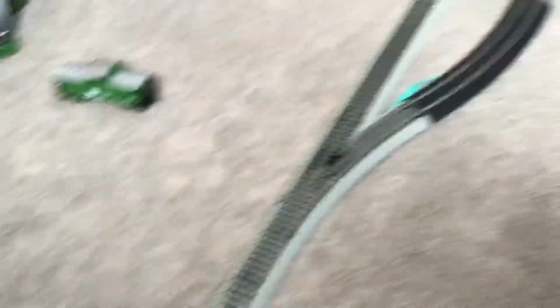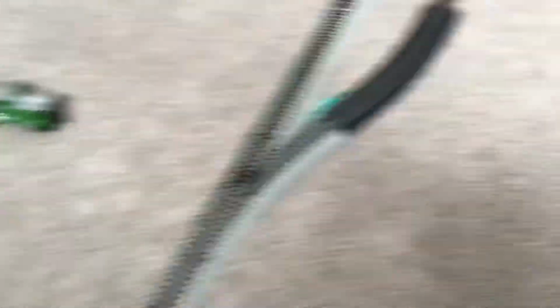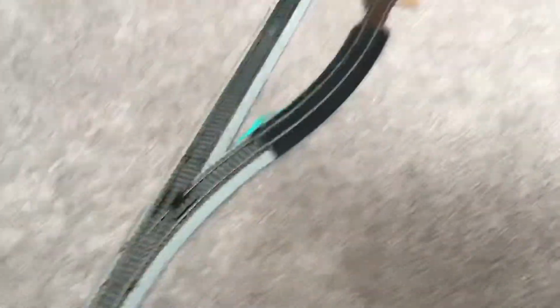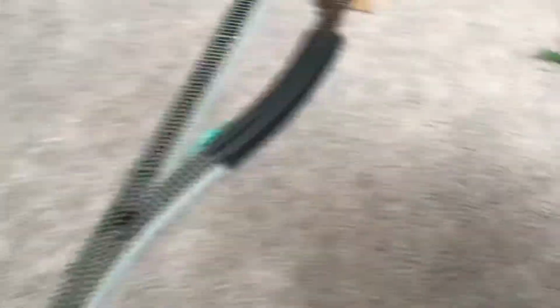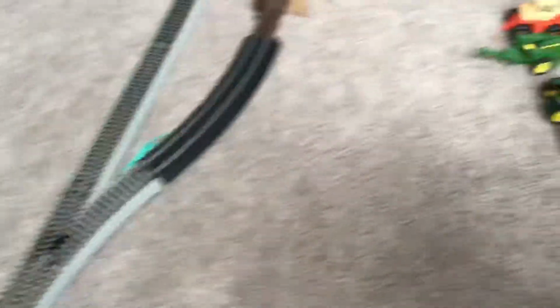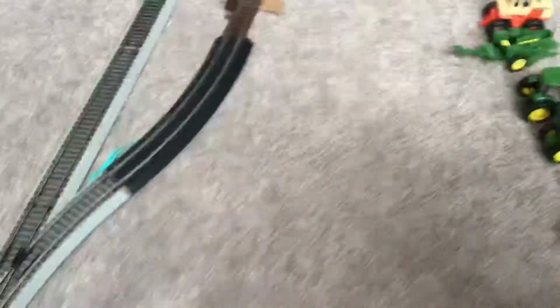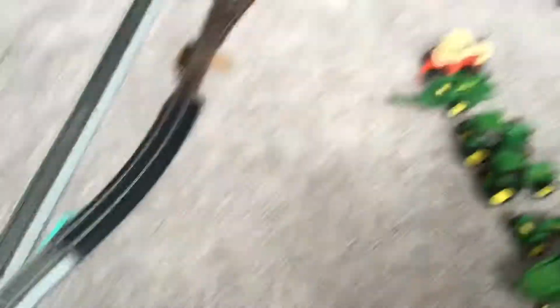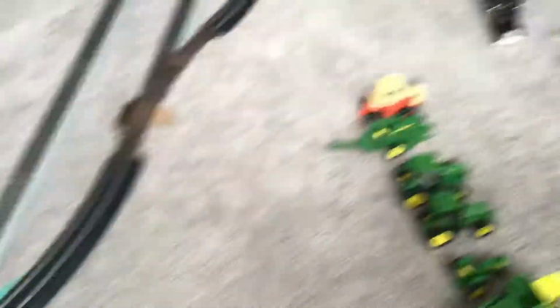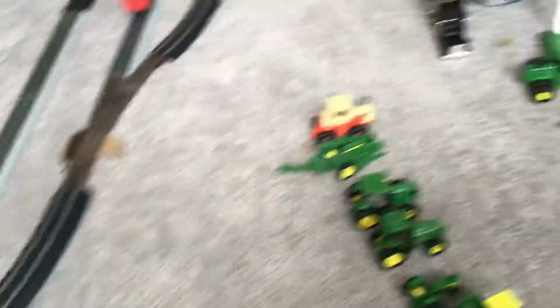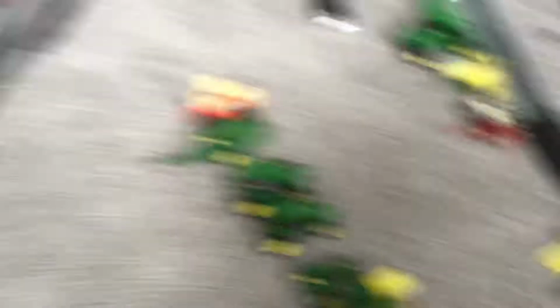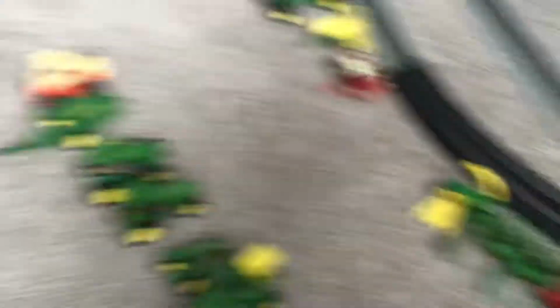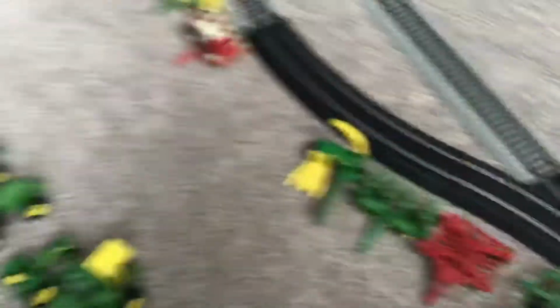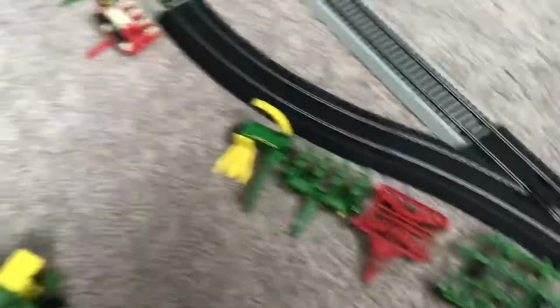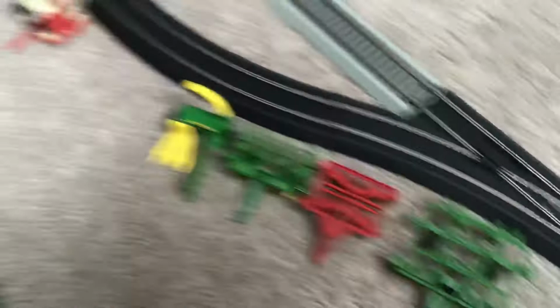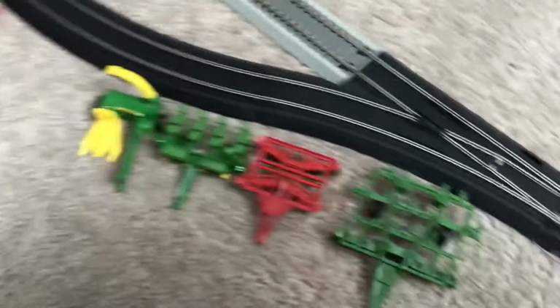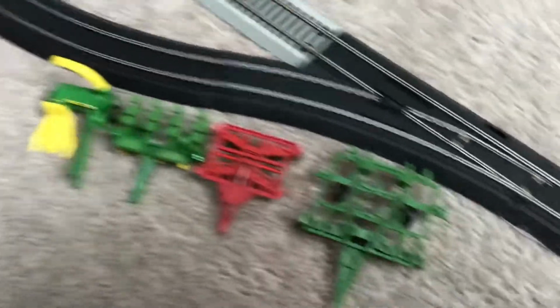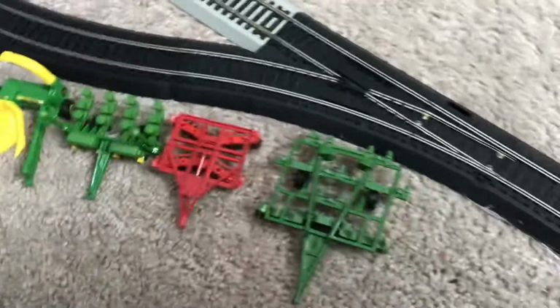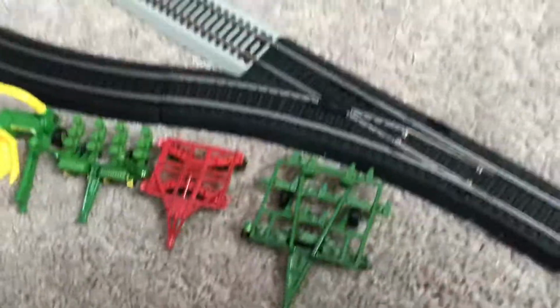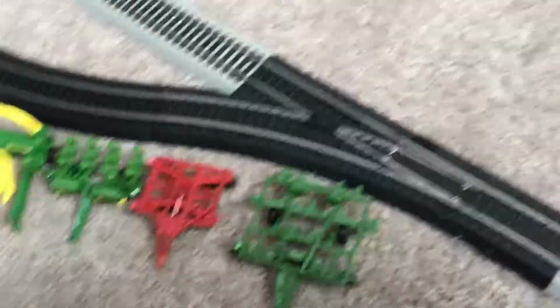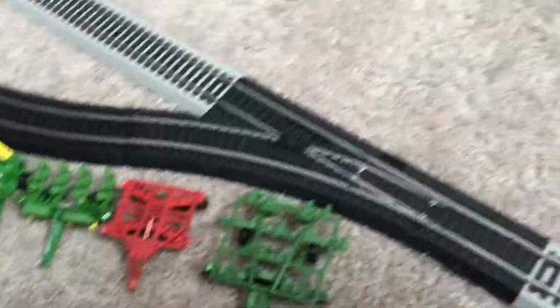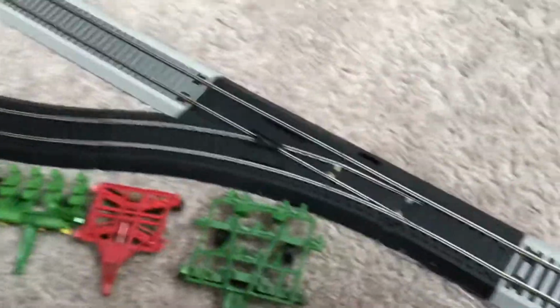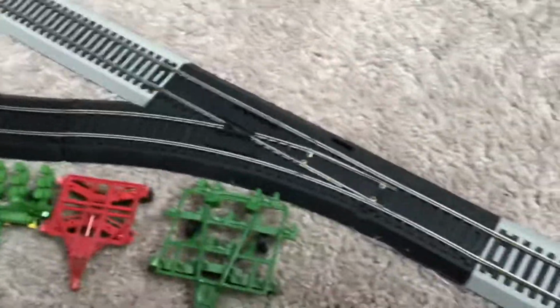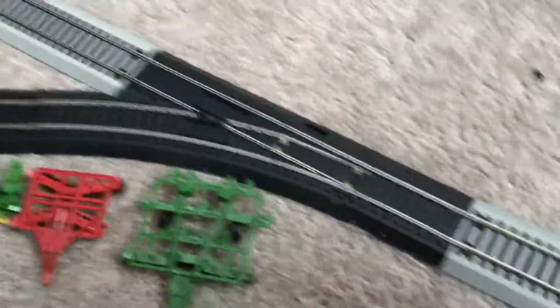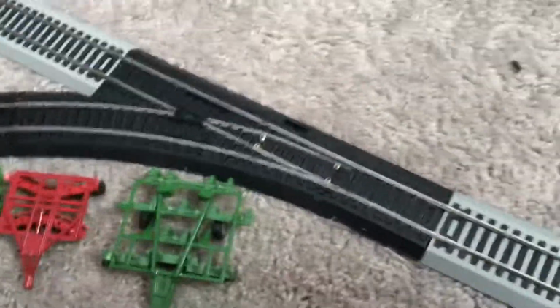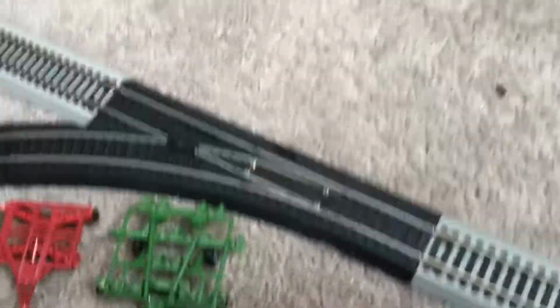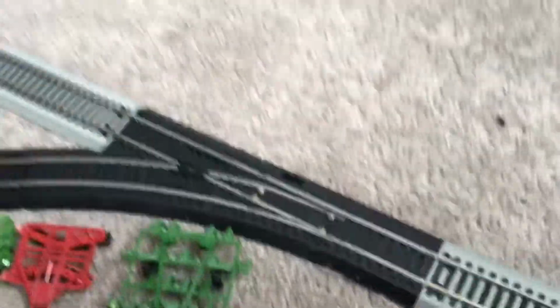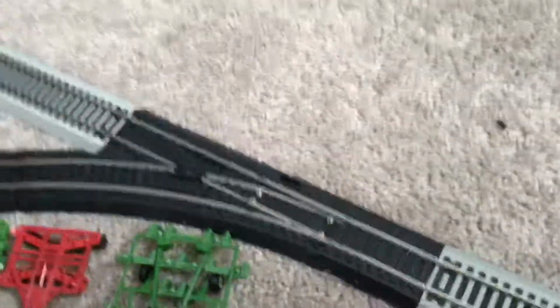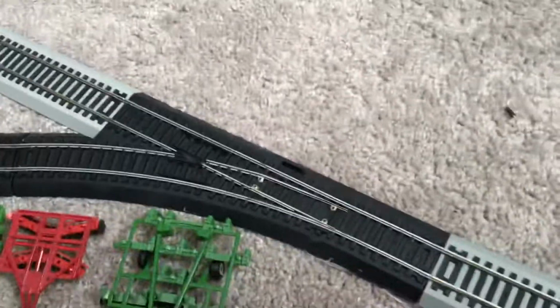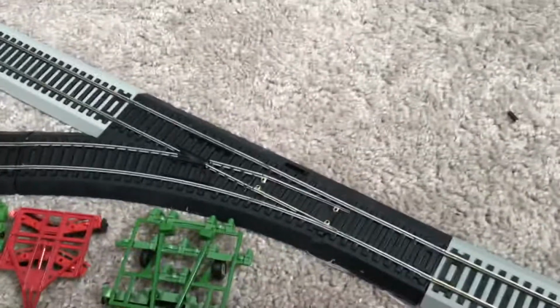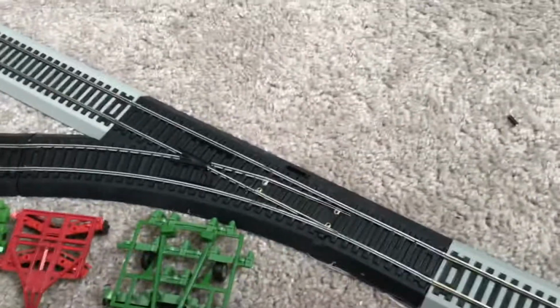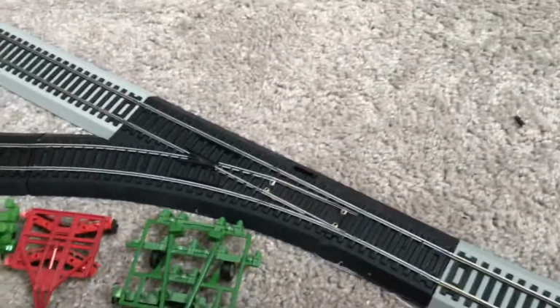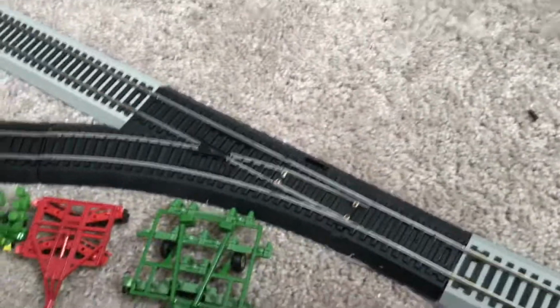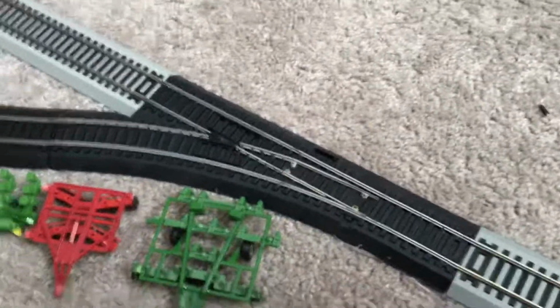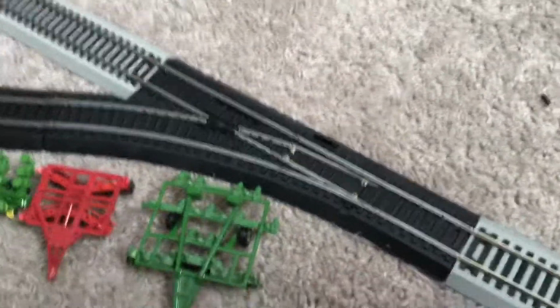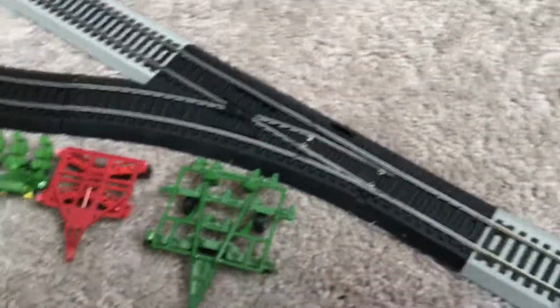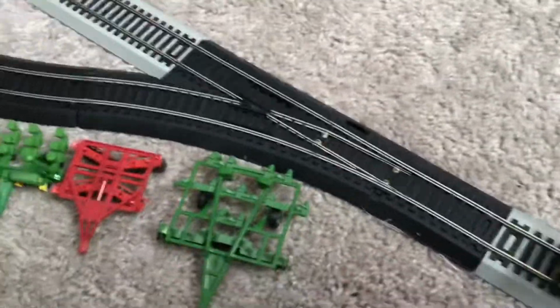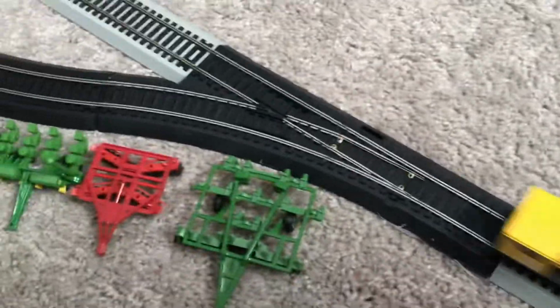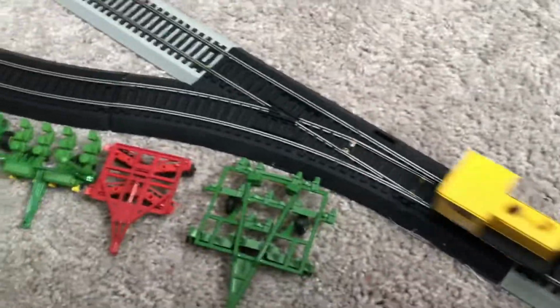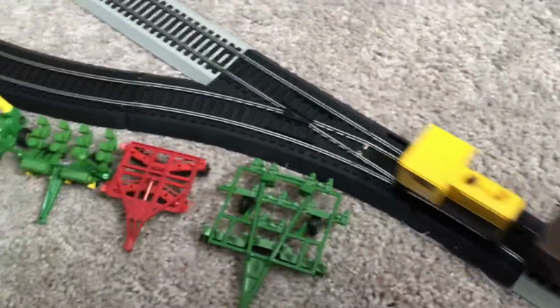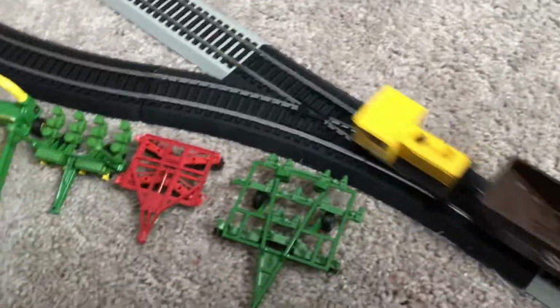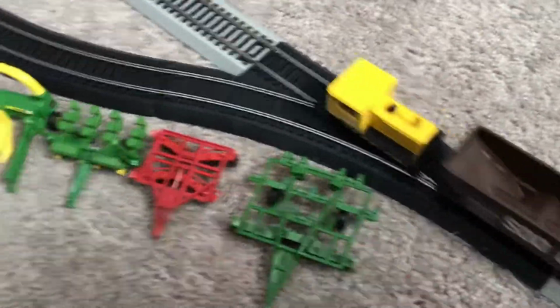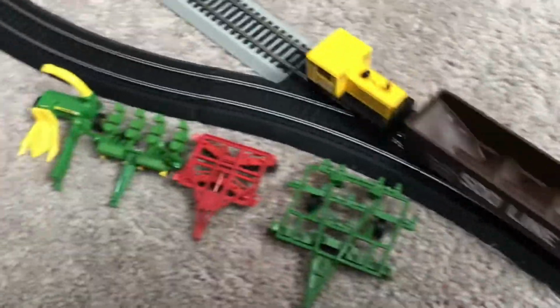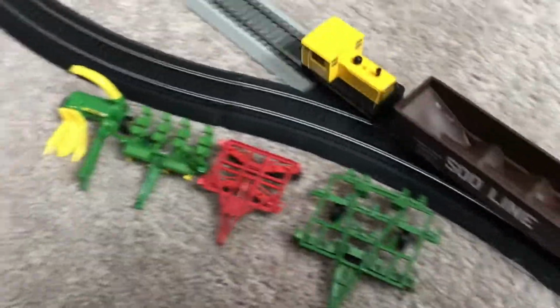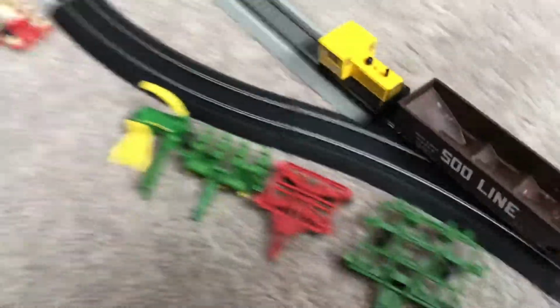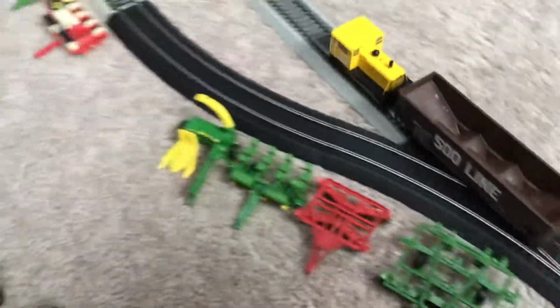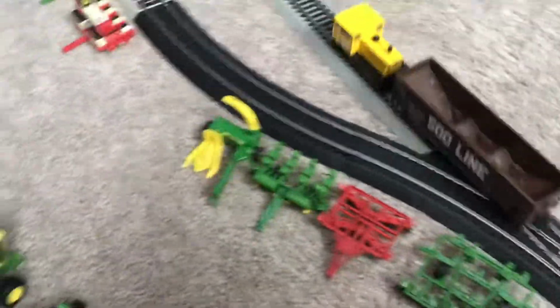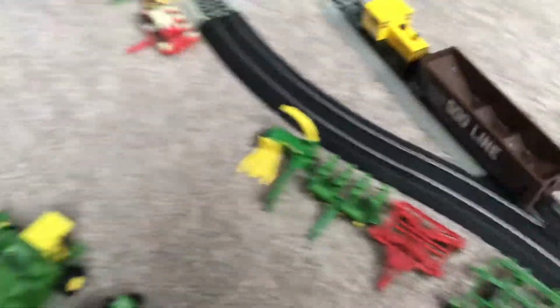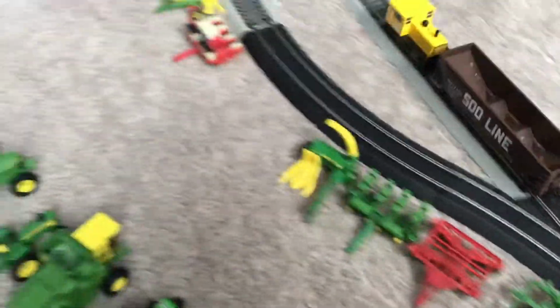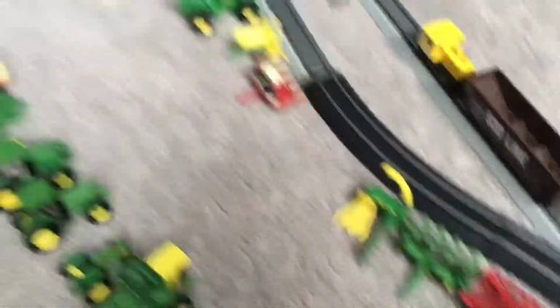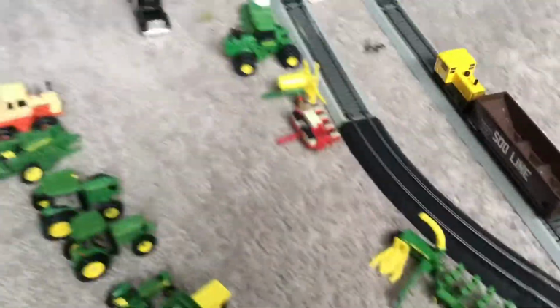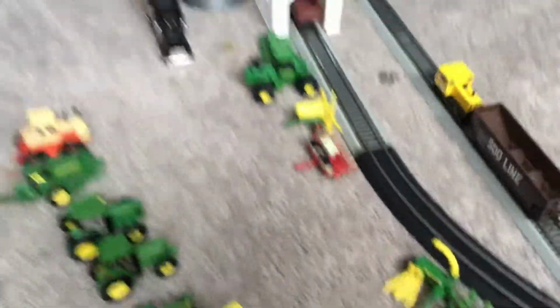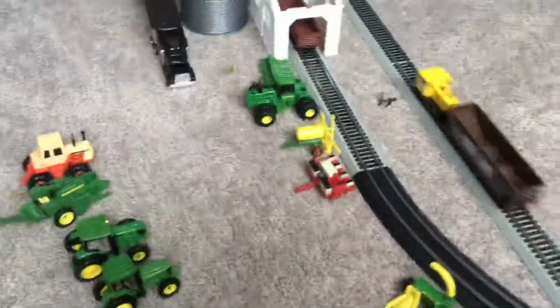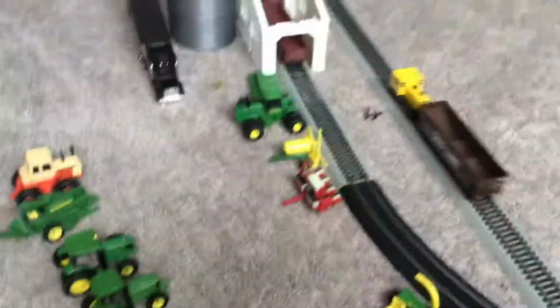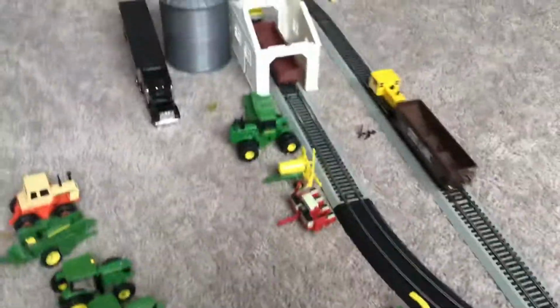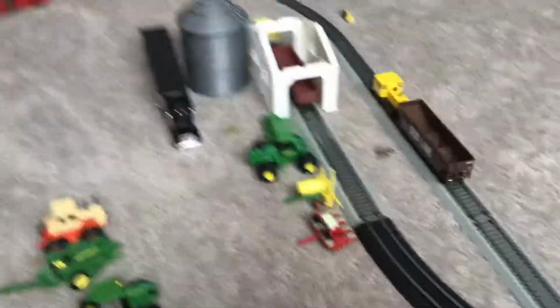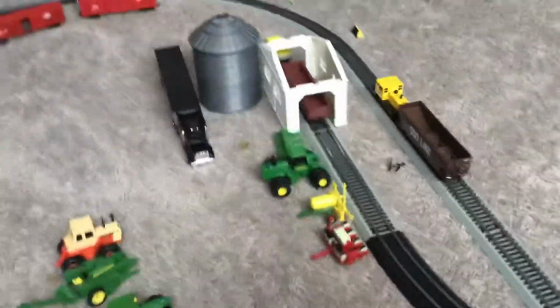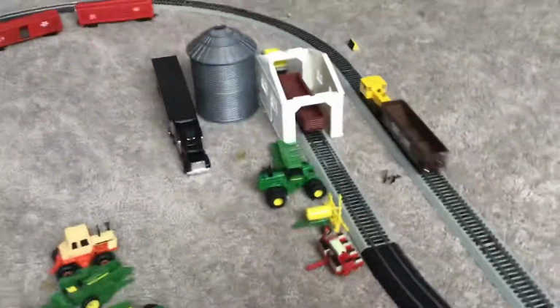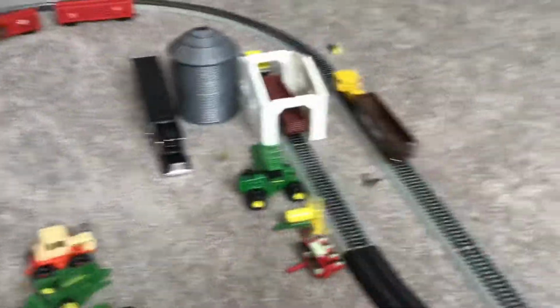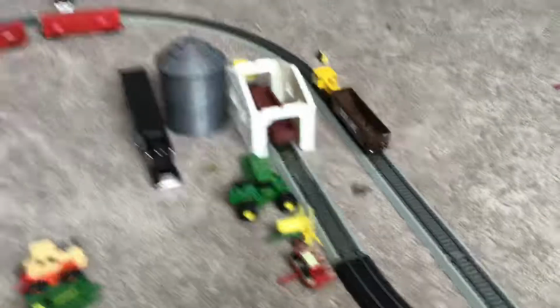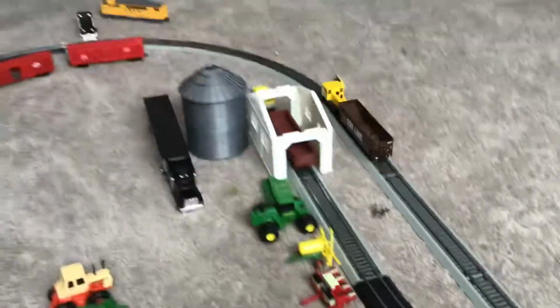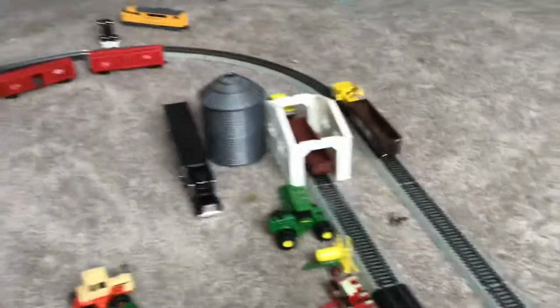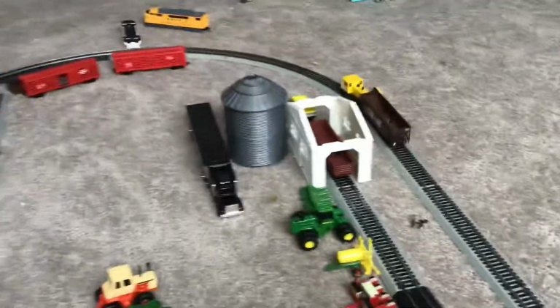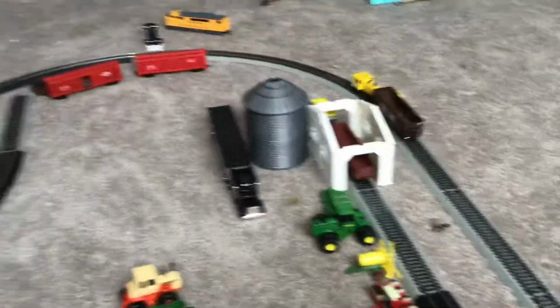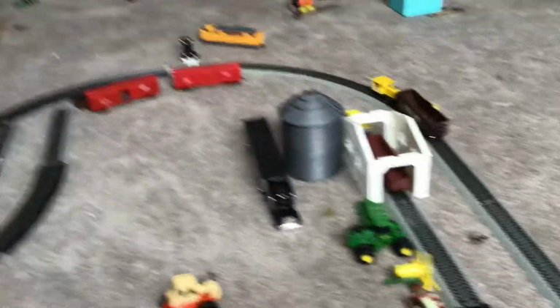There's an NCE, which is a type of controller, but at this point I do not have a layout trying to do anything like that, so I just got one to do the track.